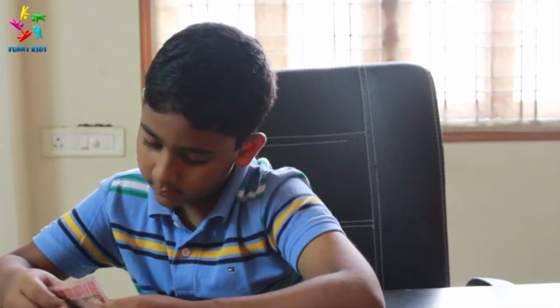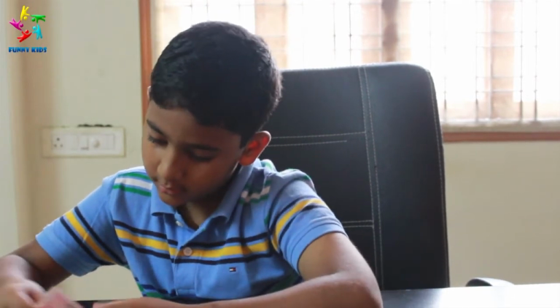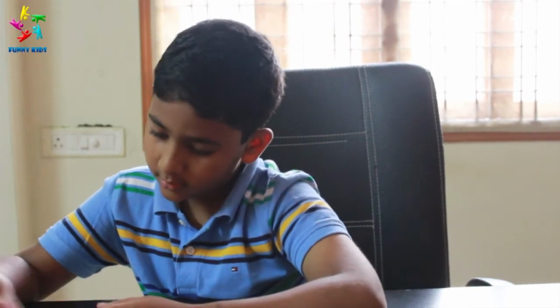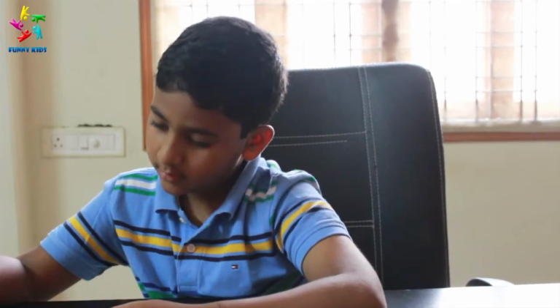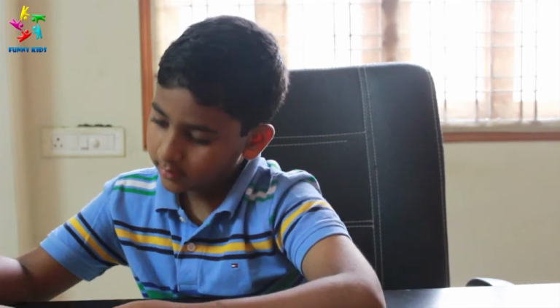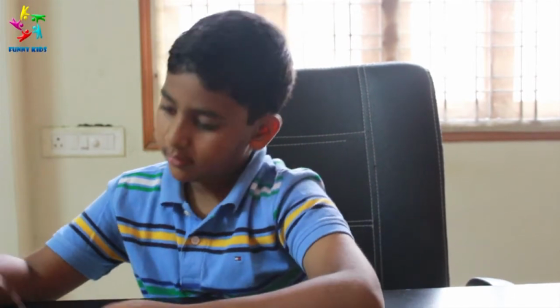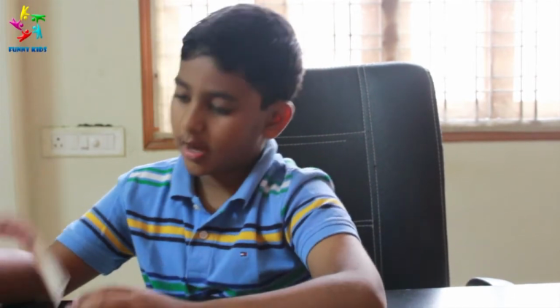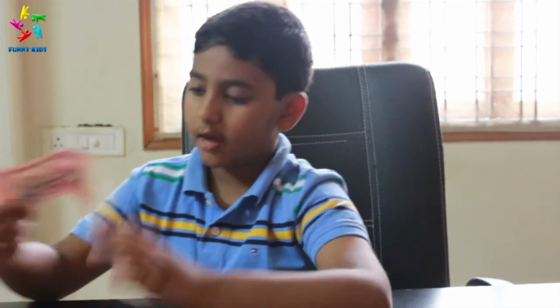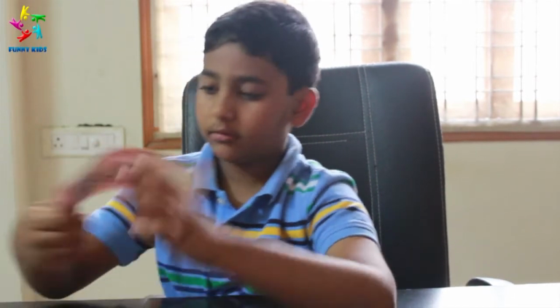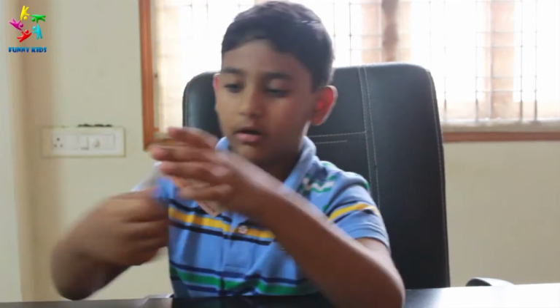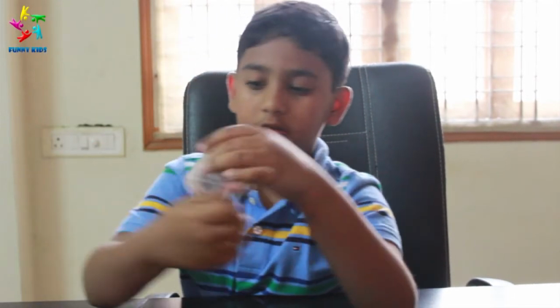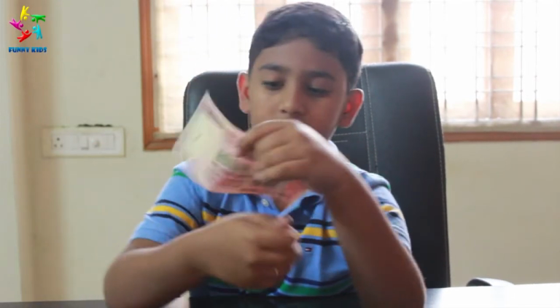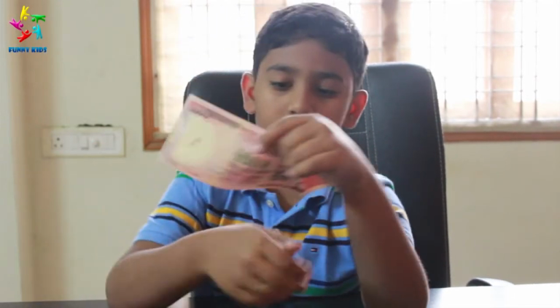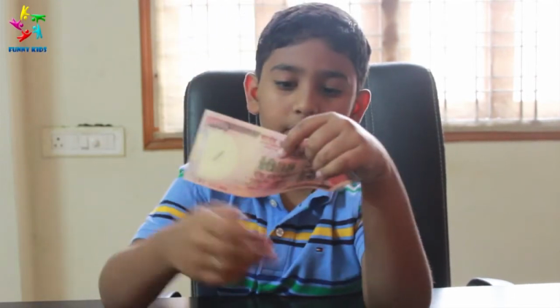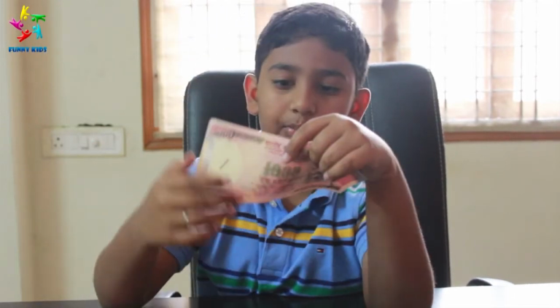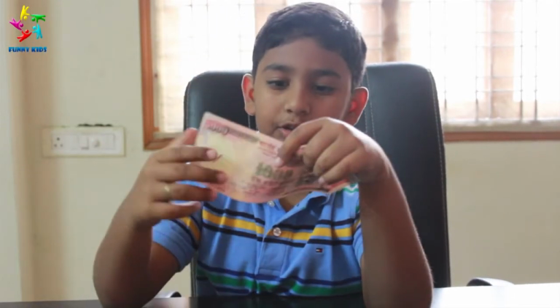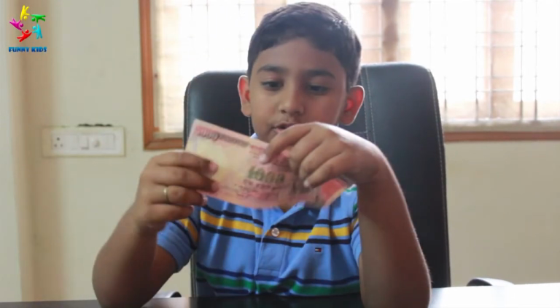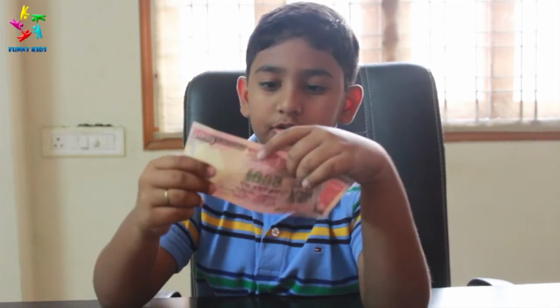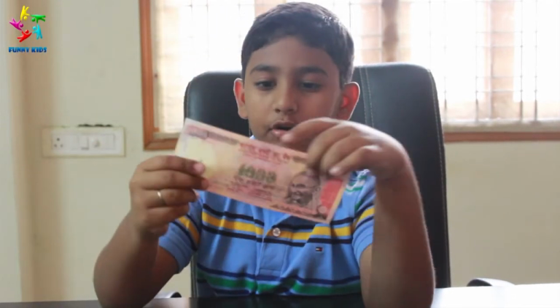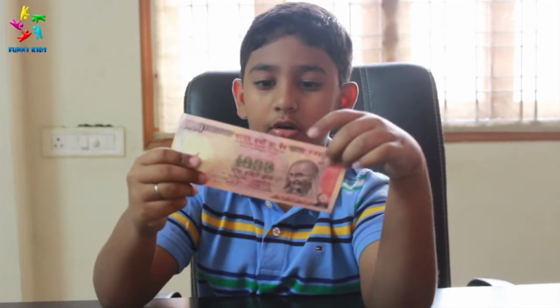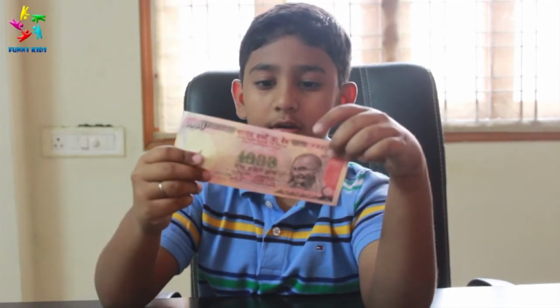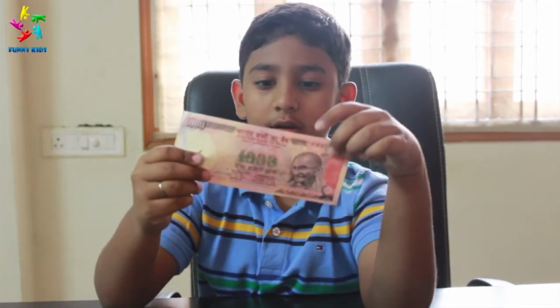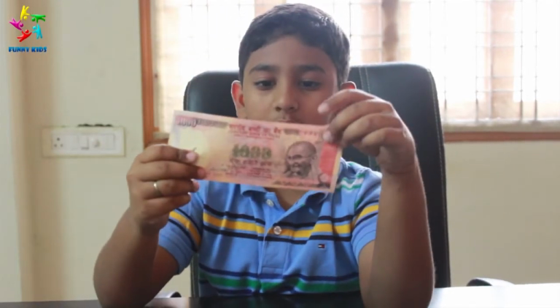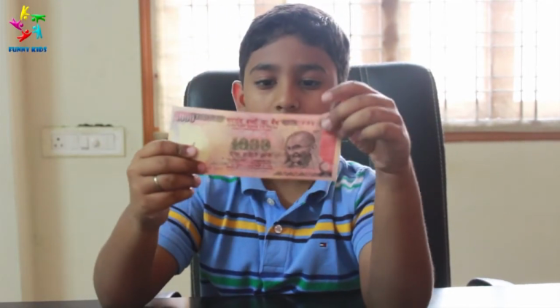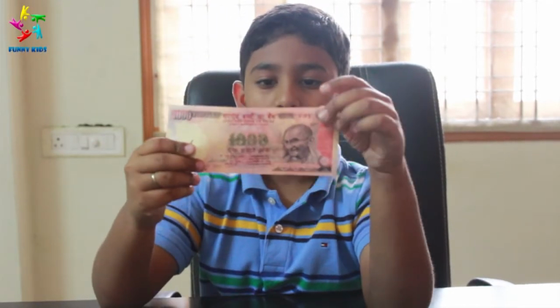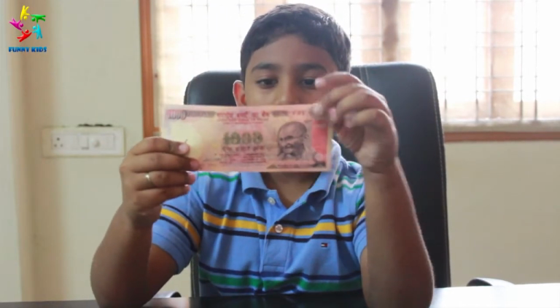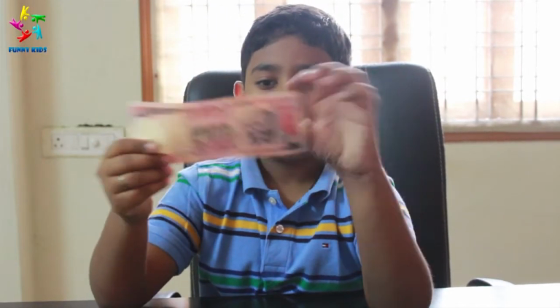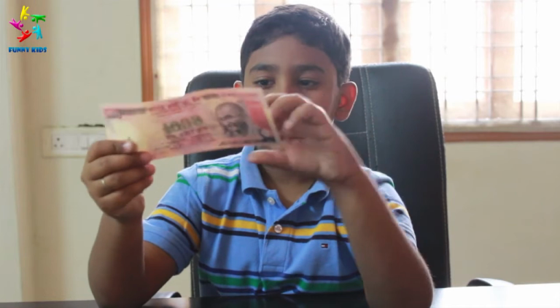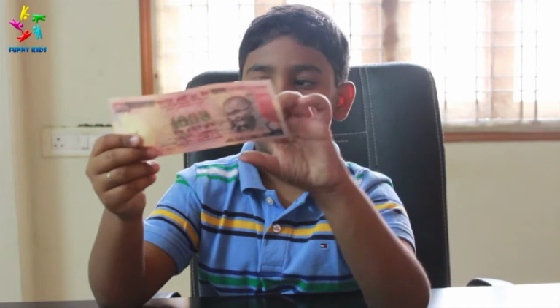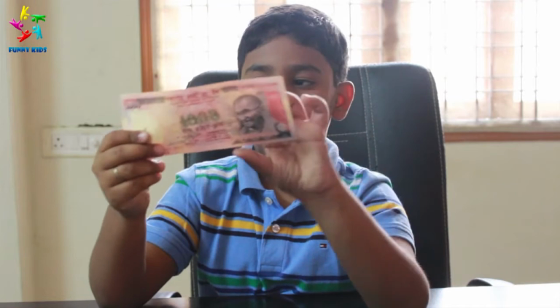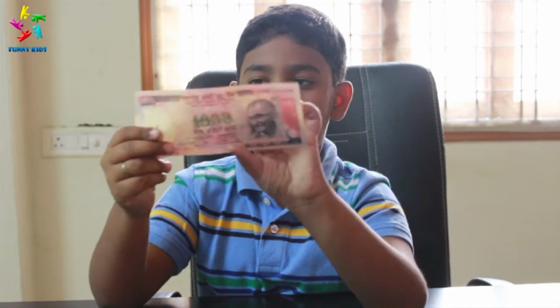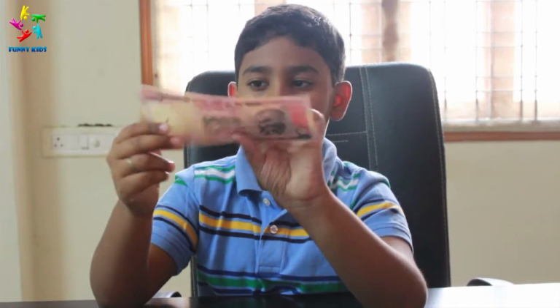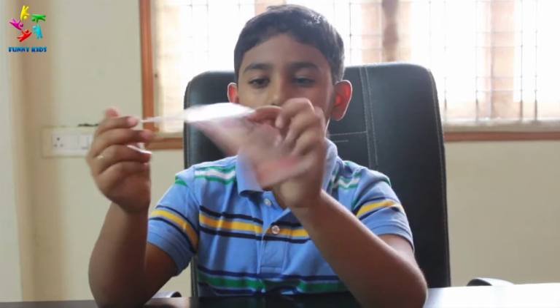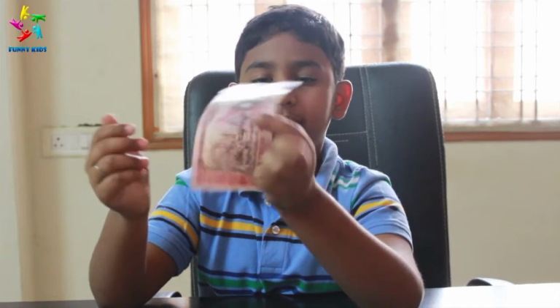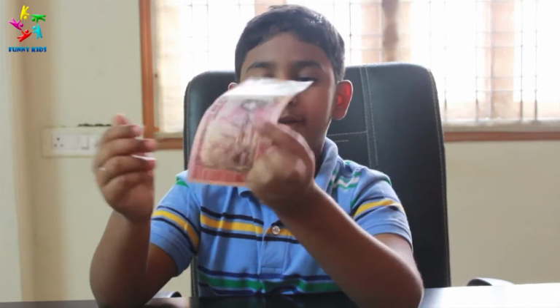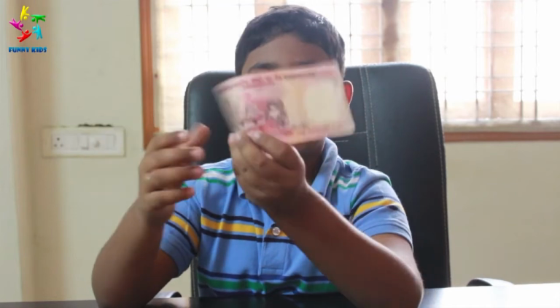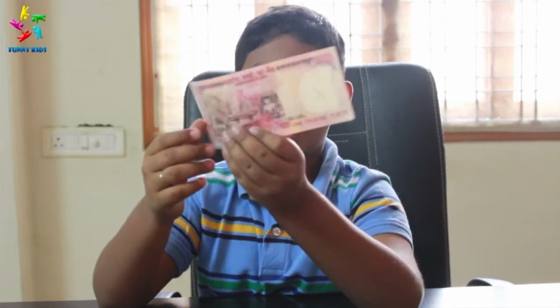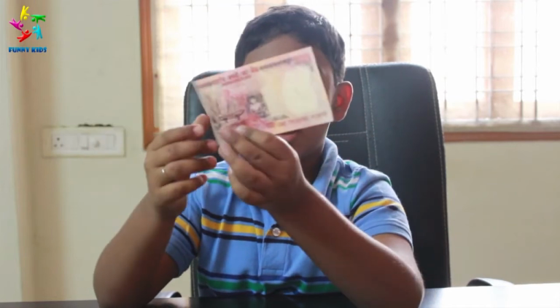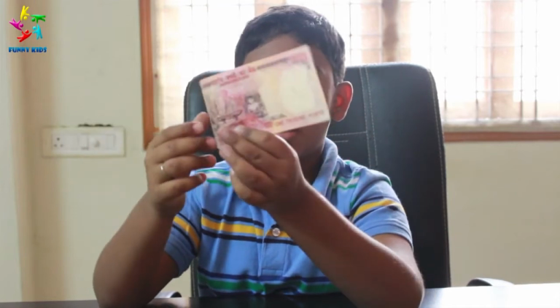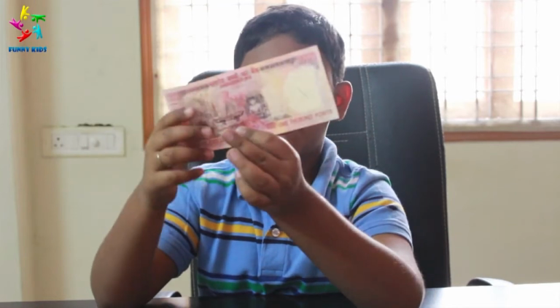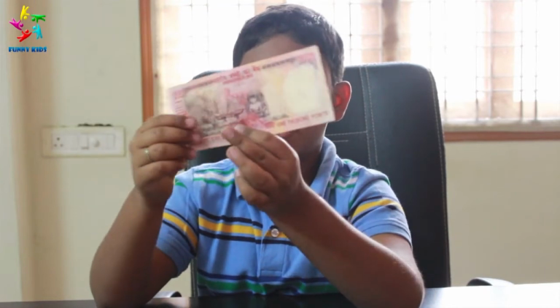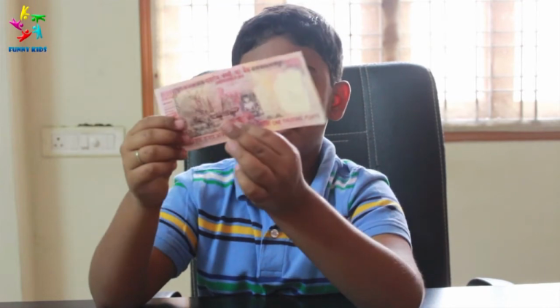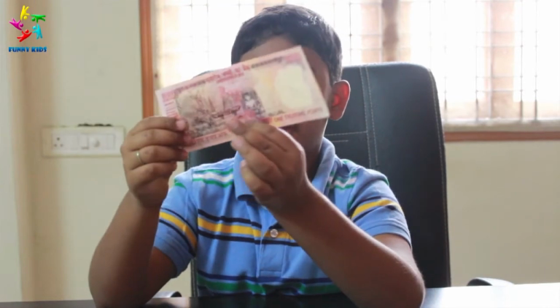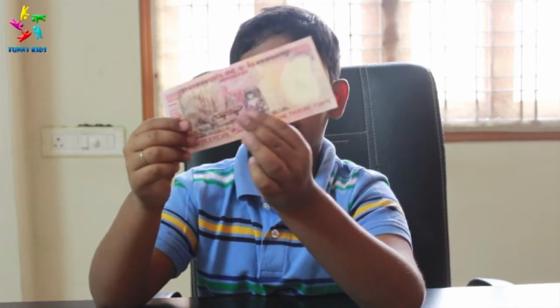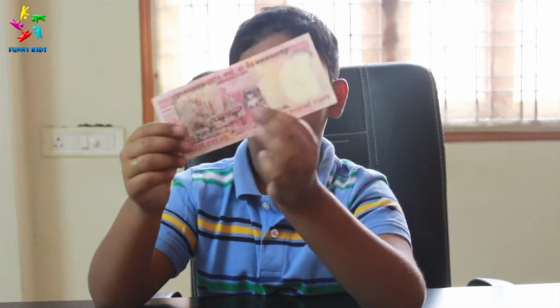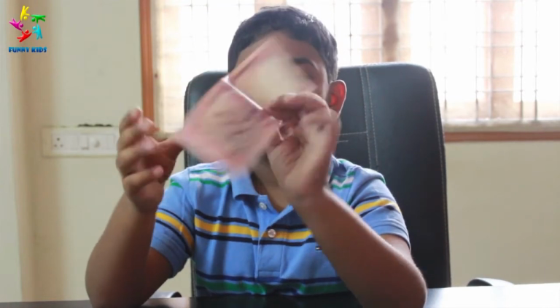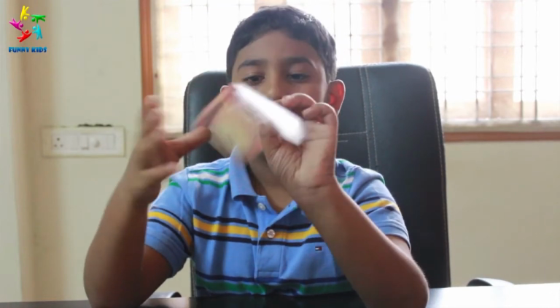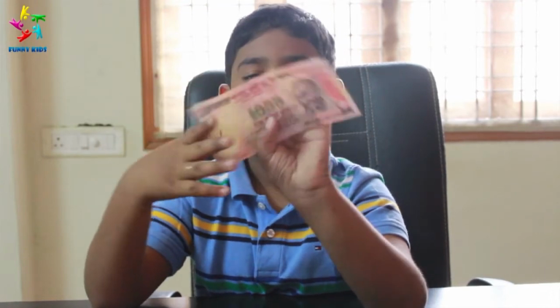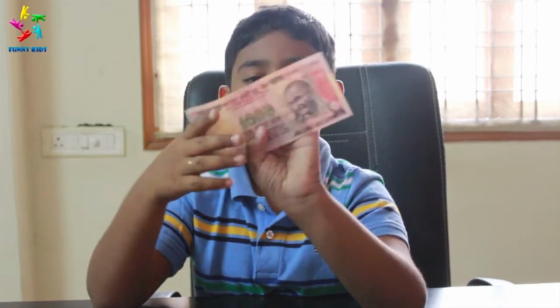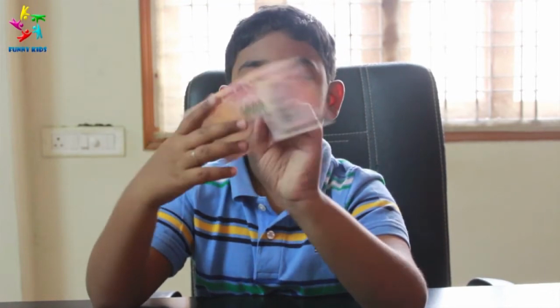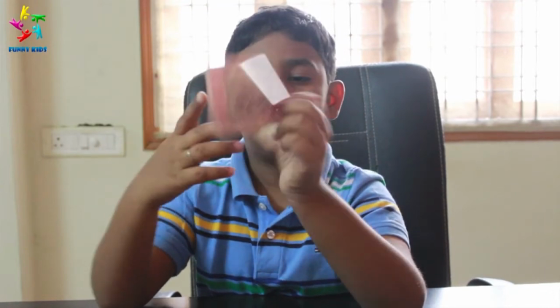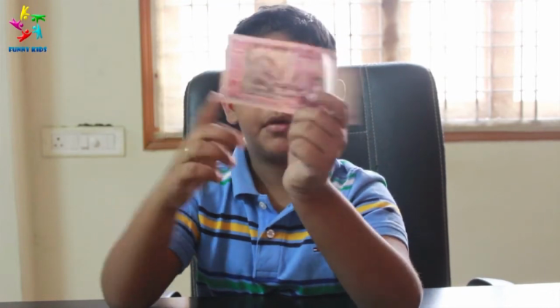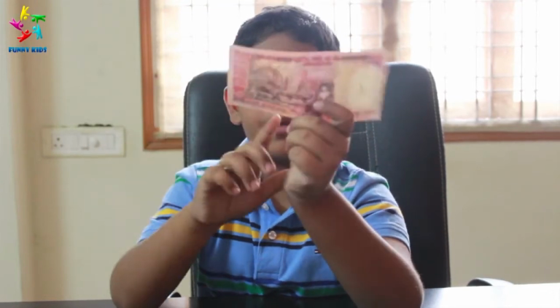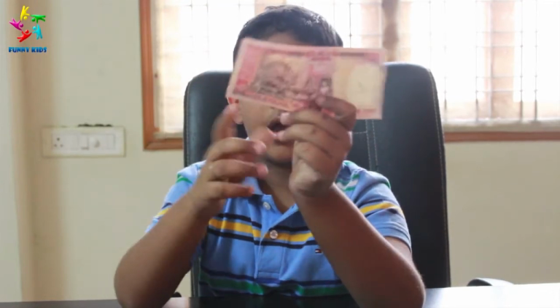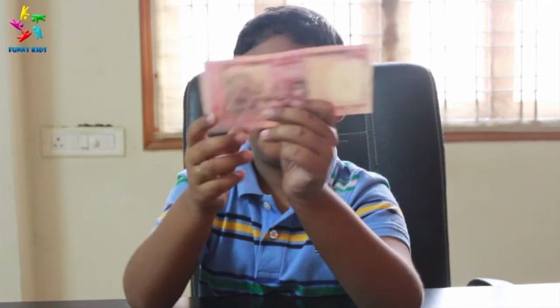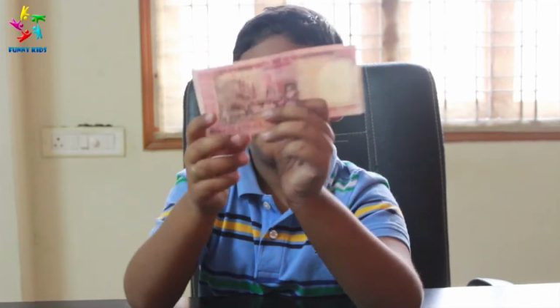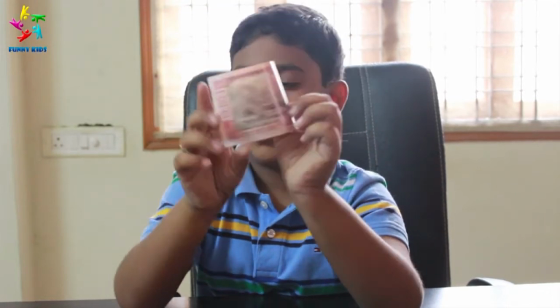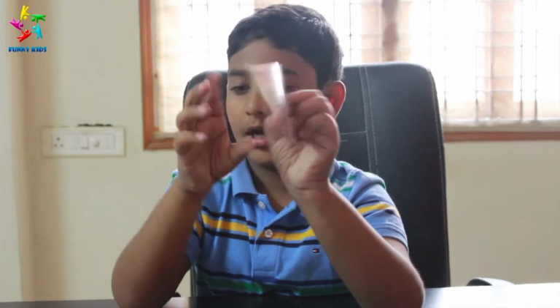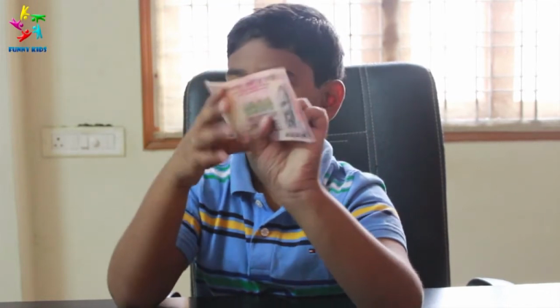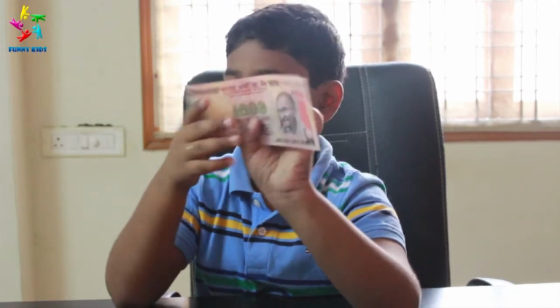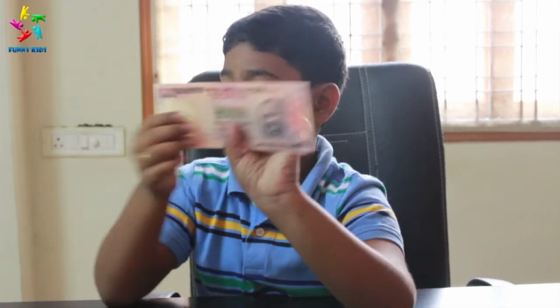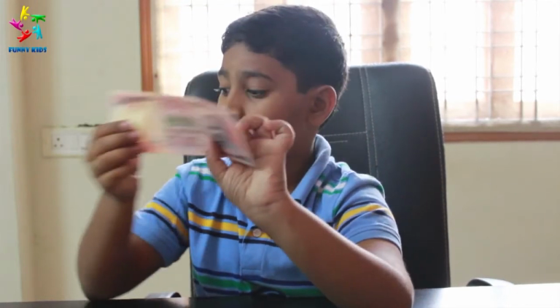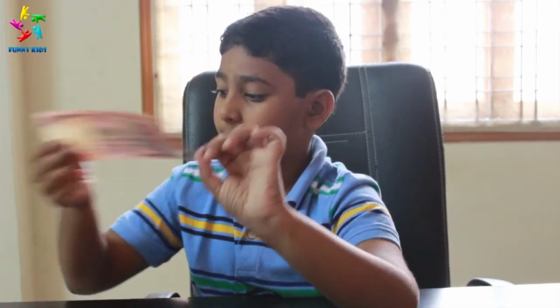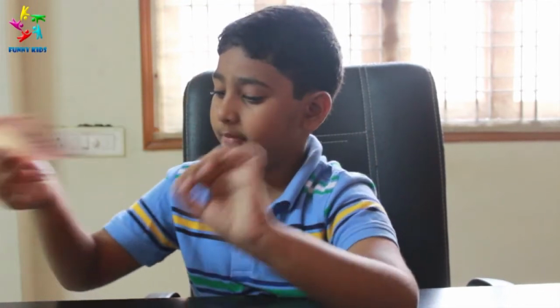We have thousand rupee notes. On the back we have a design, and on the front we have Mahatma Gandhi.